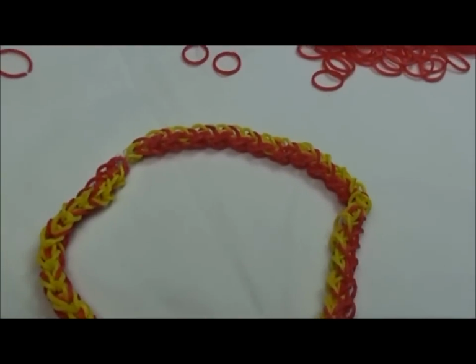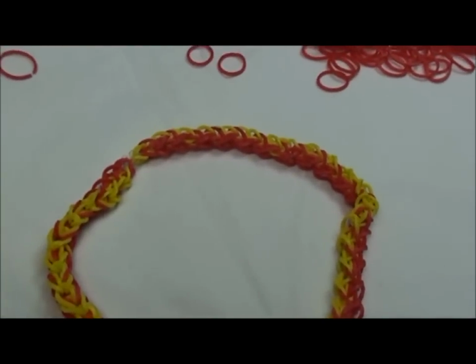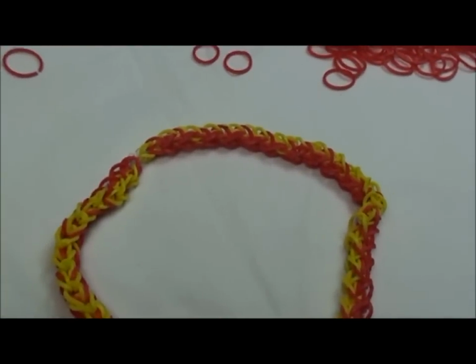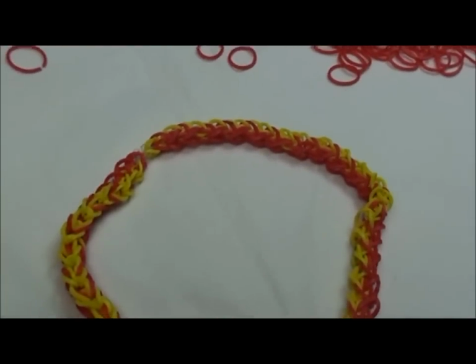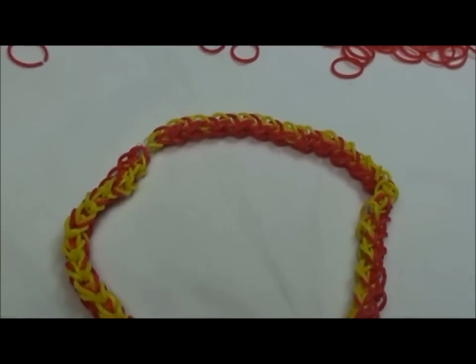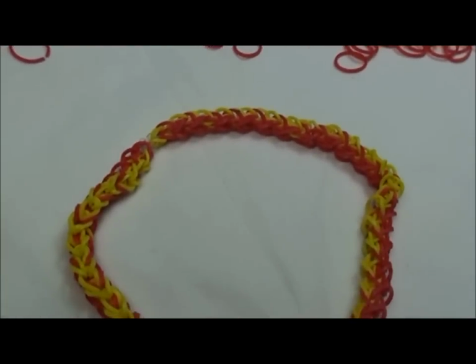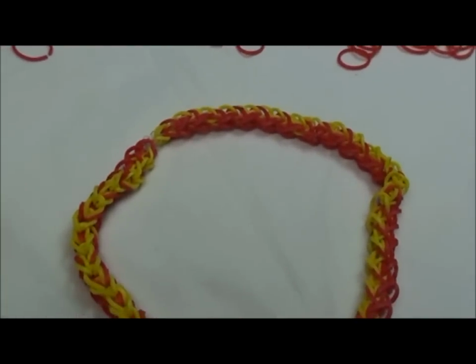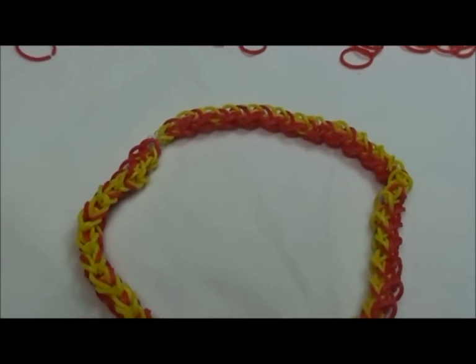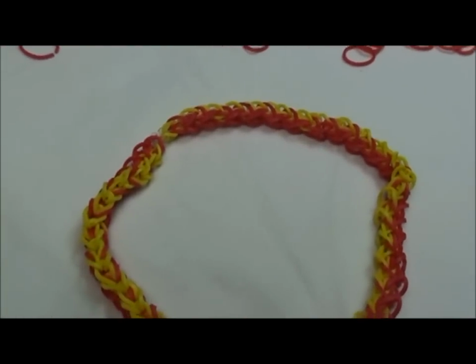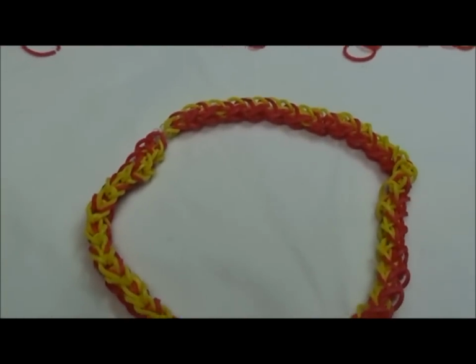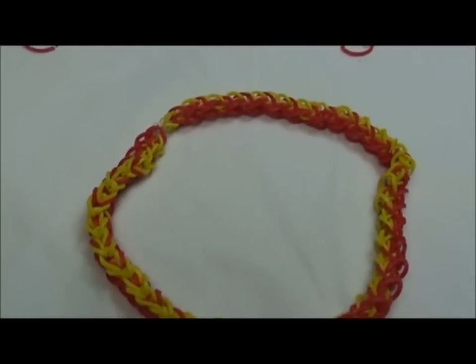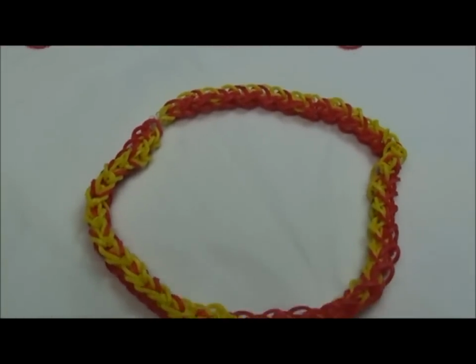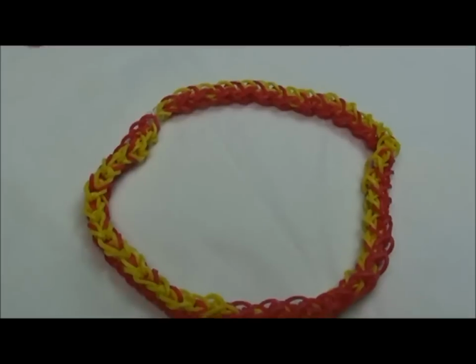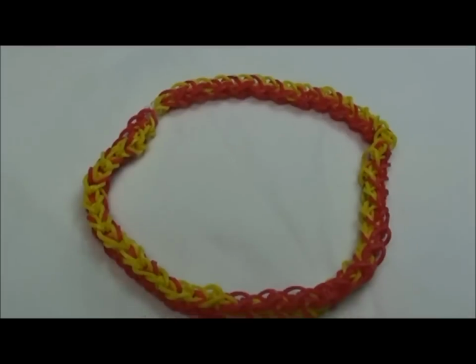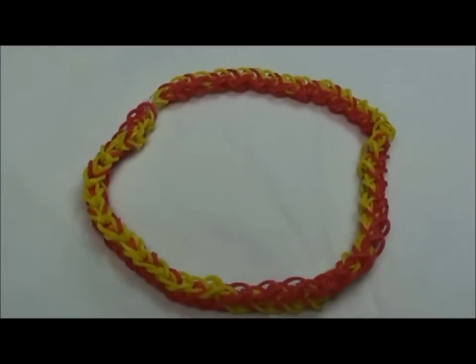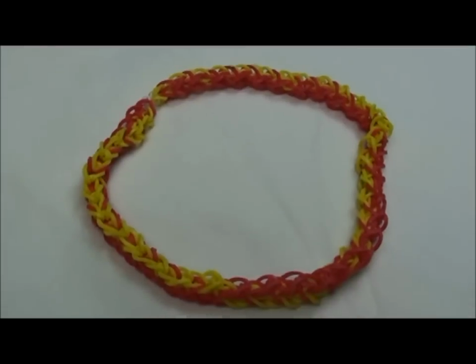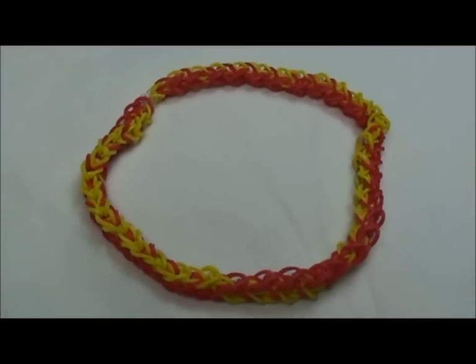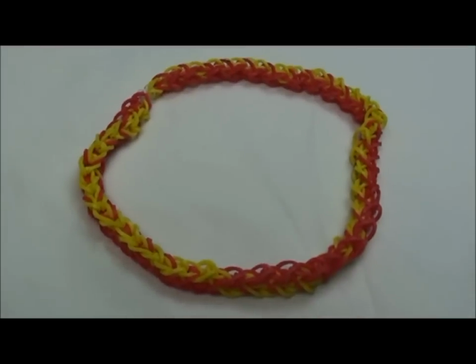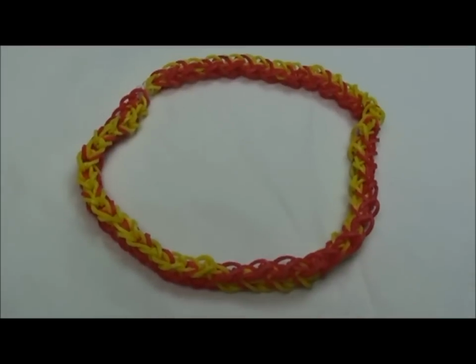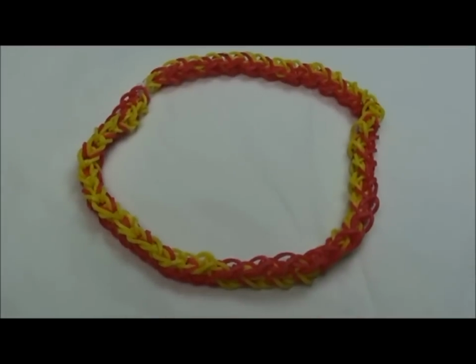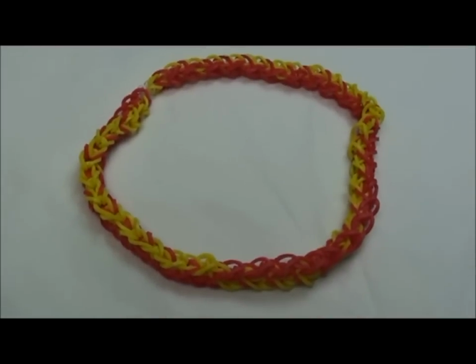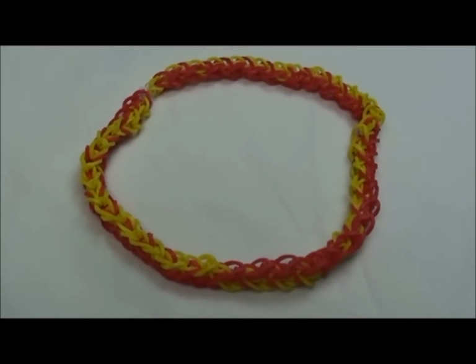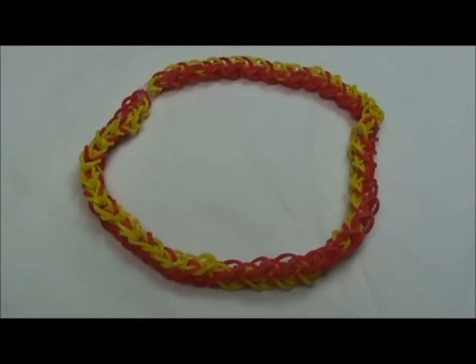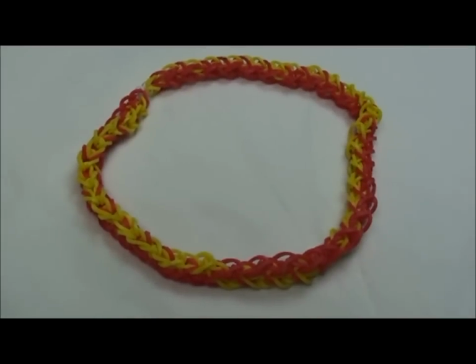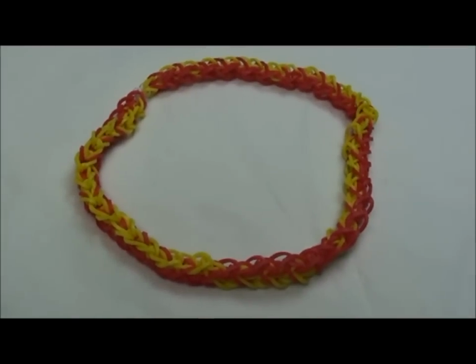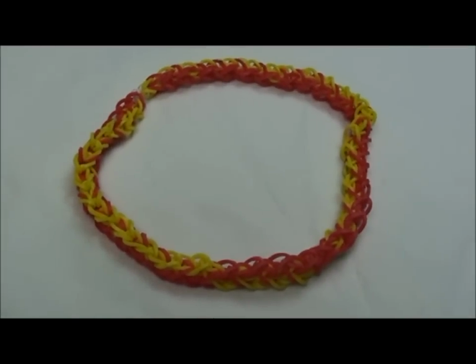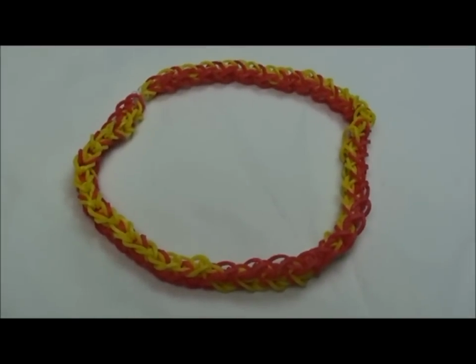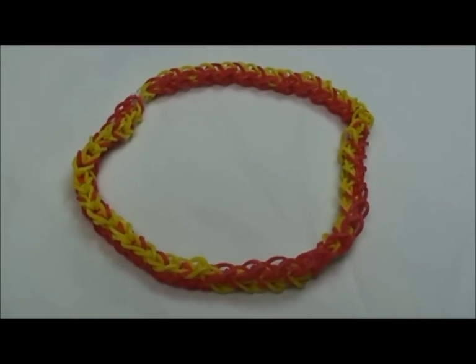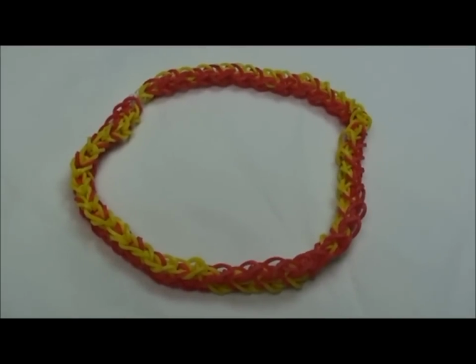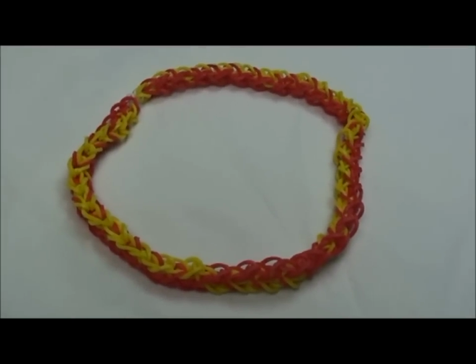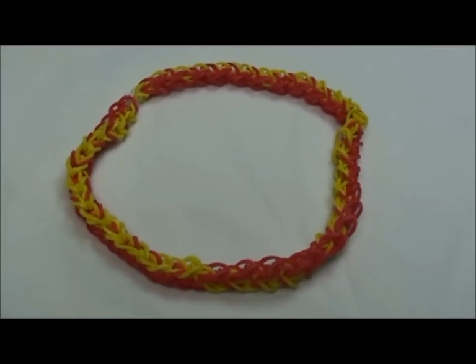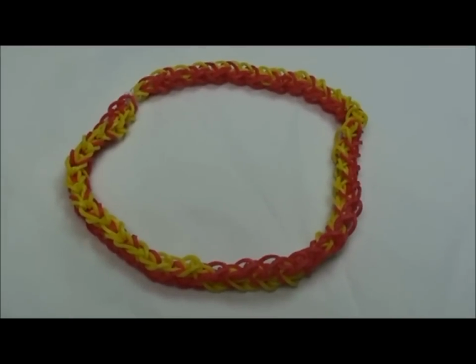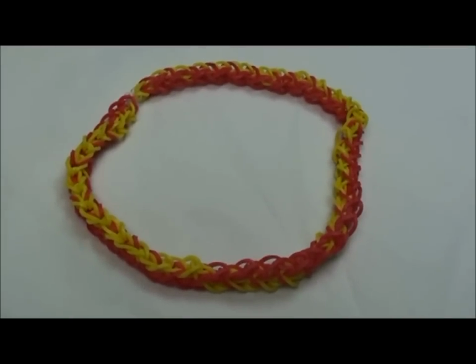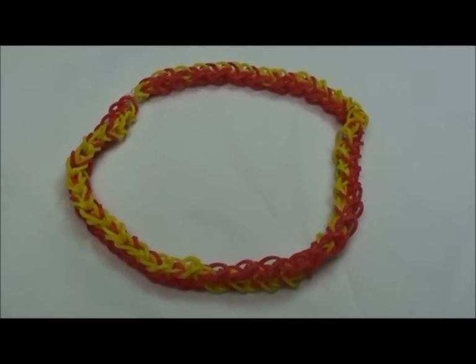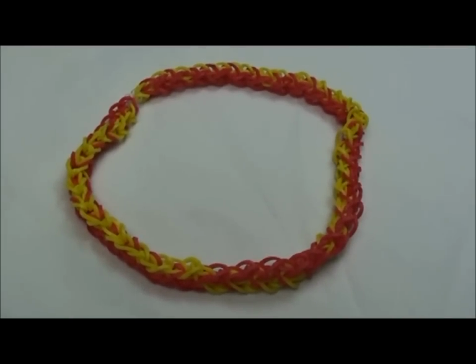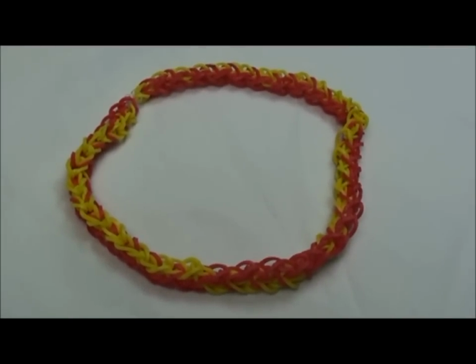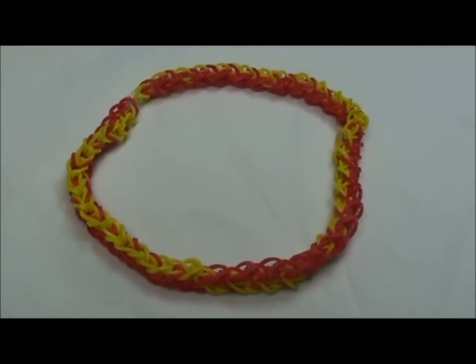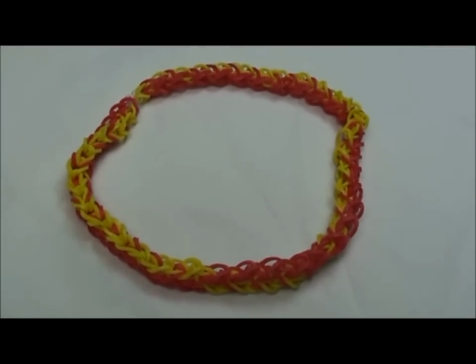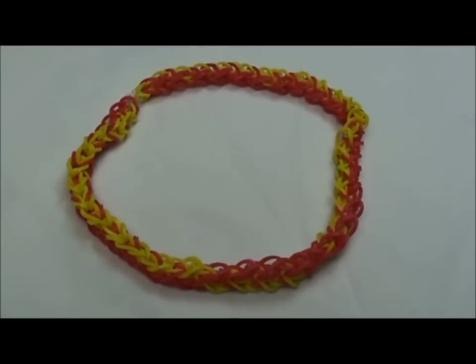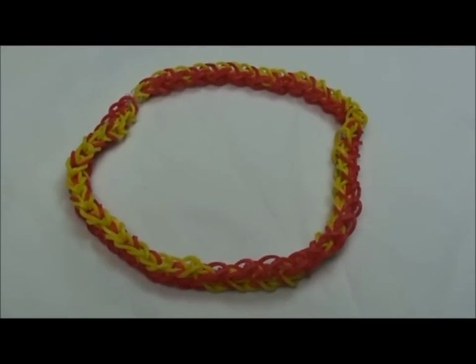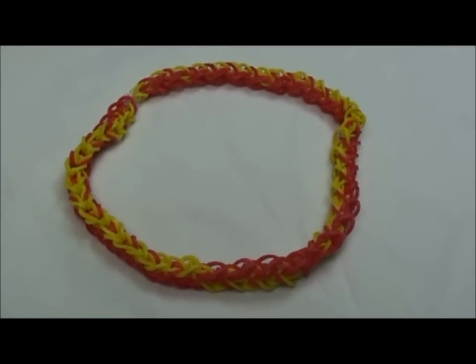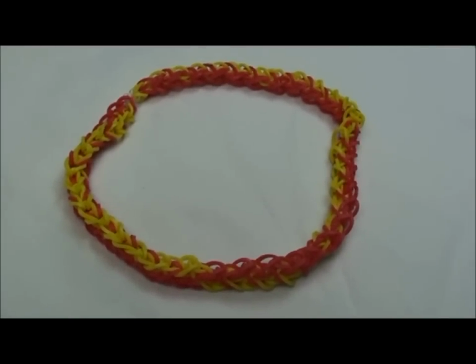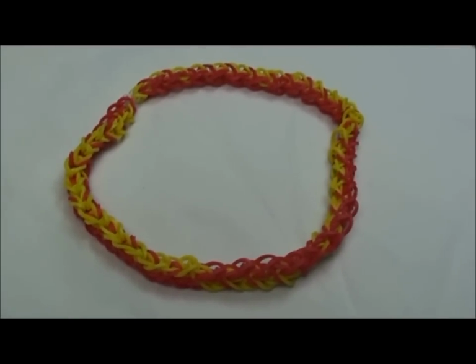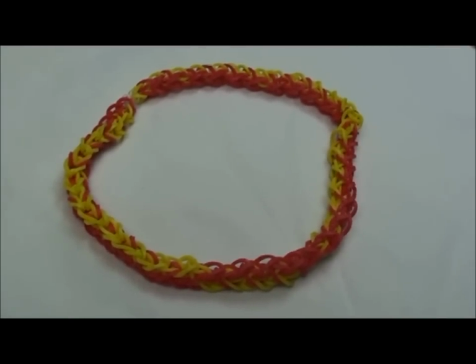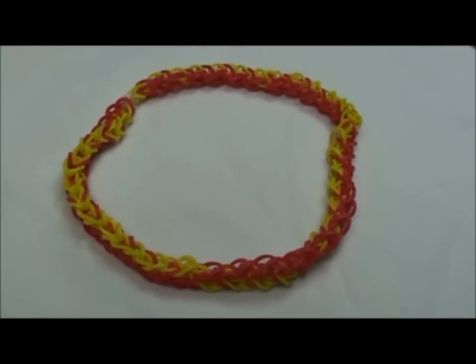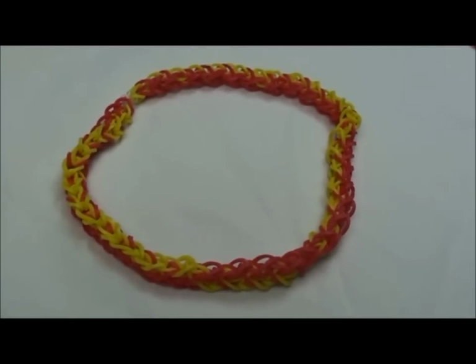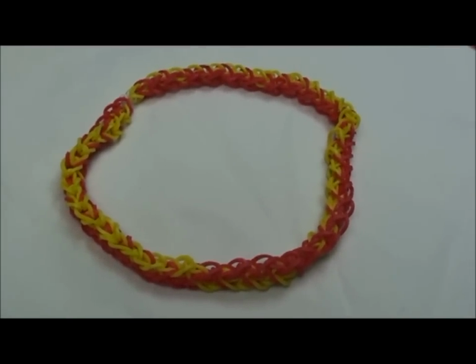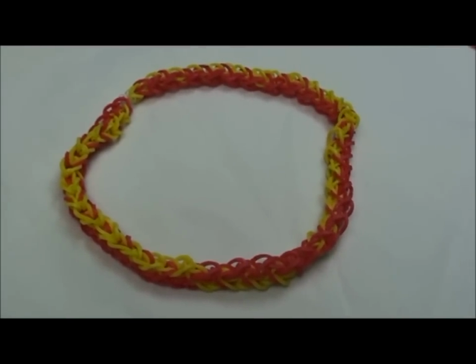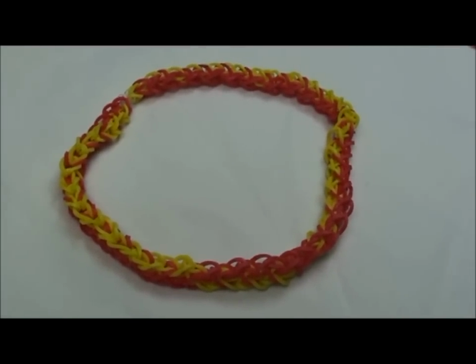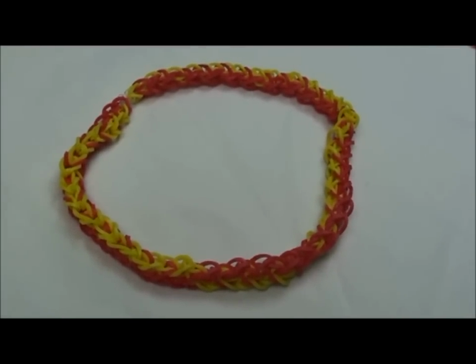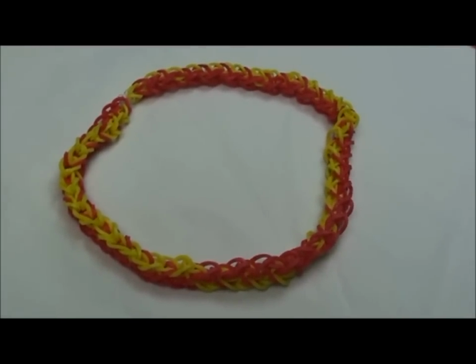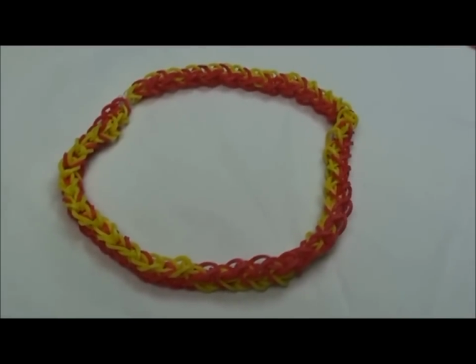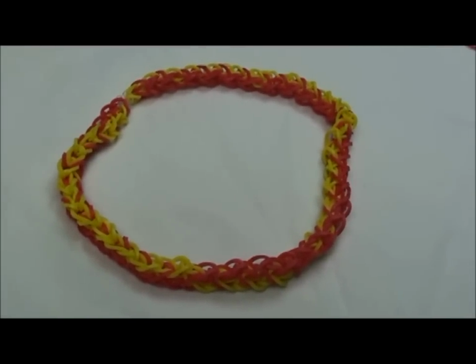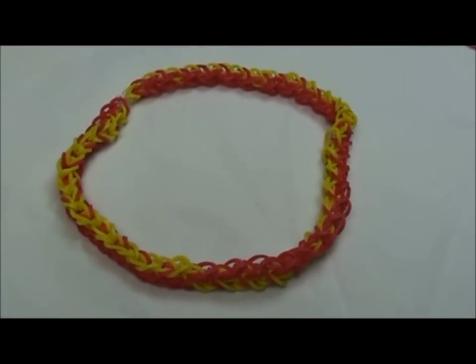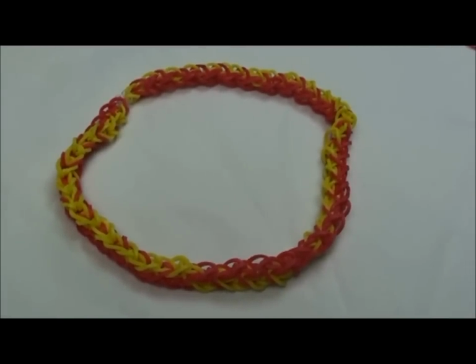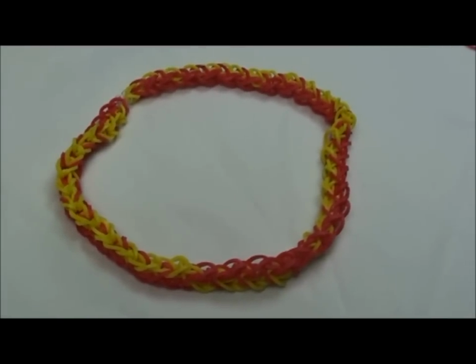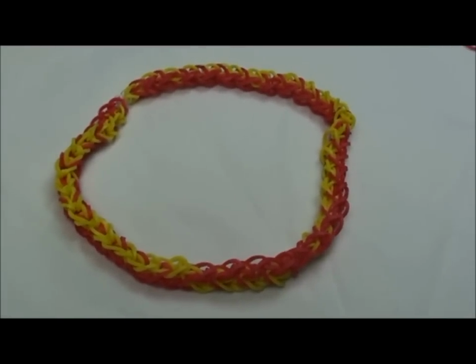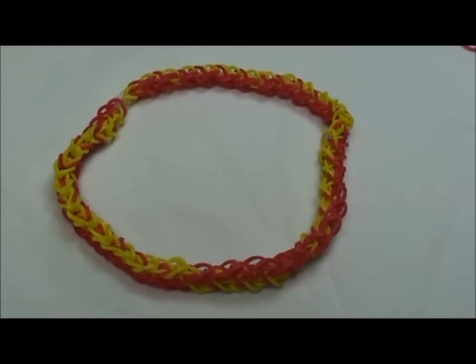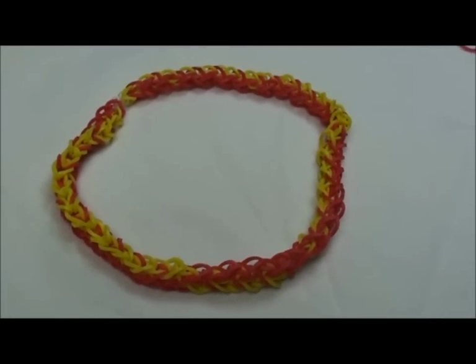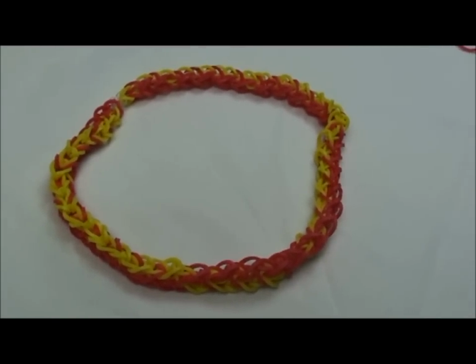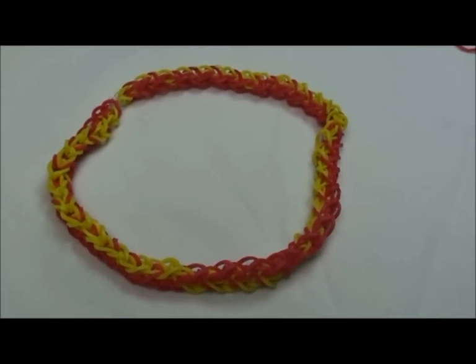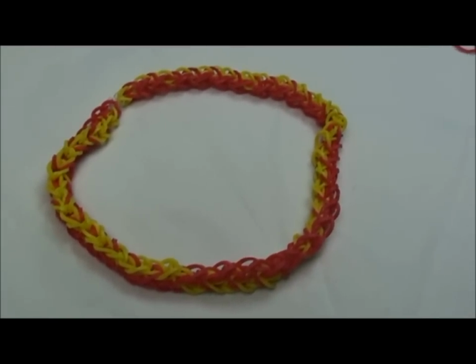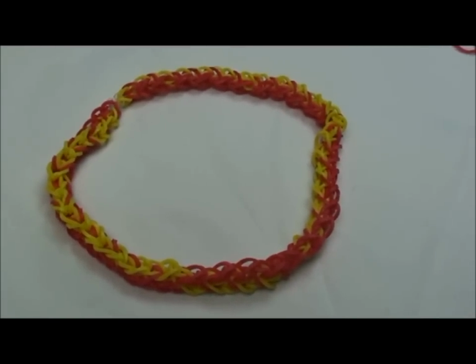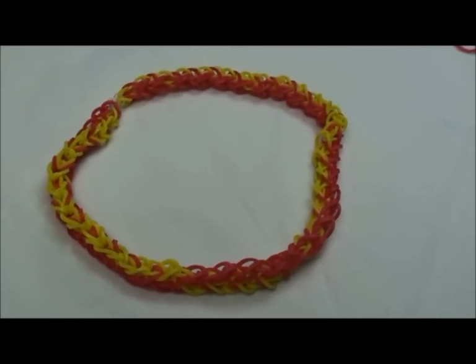And if it's too small, connect it with another row.